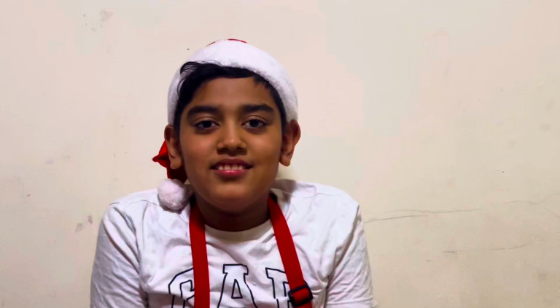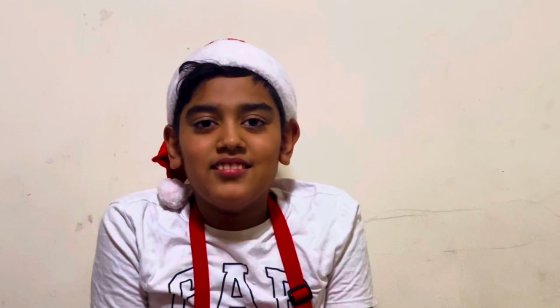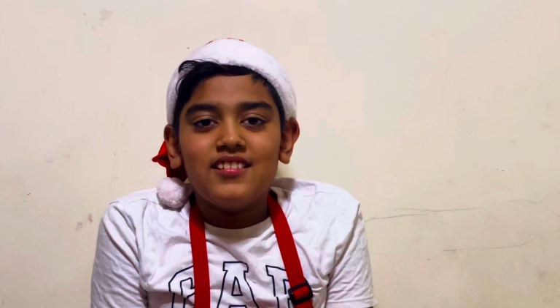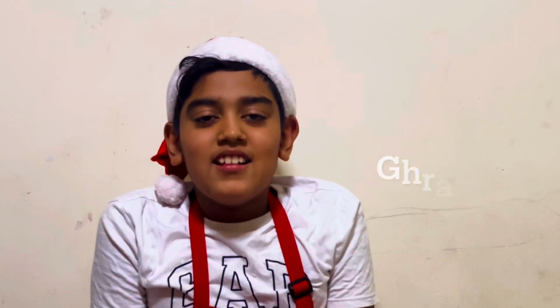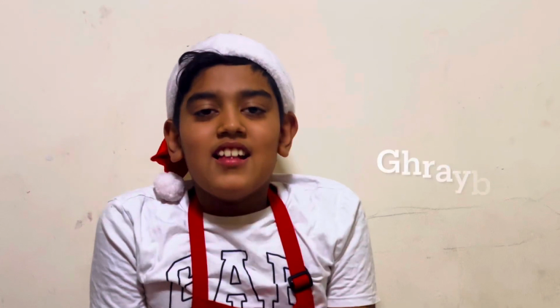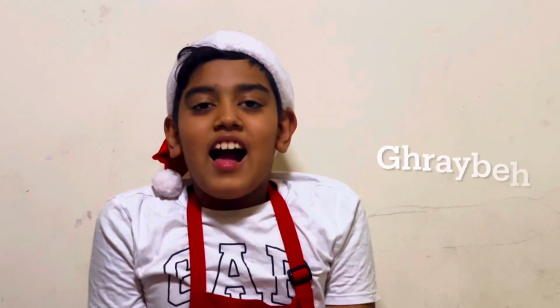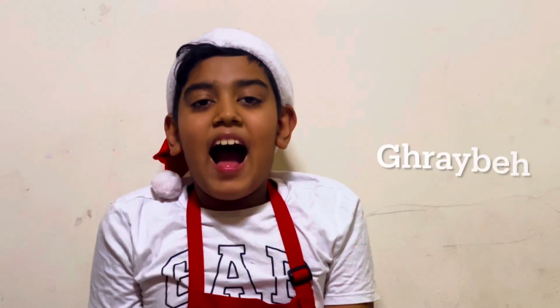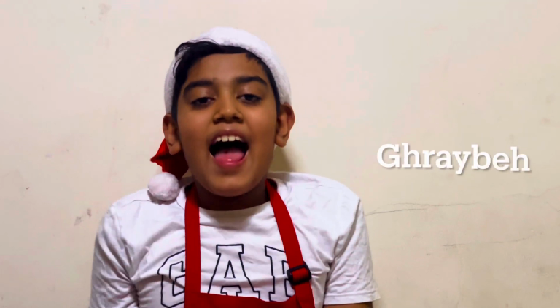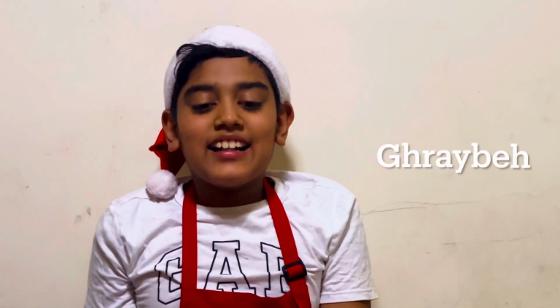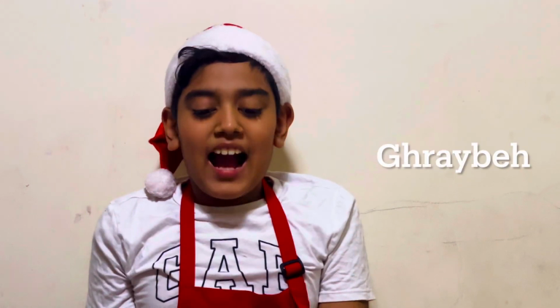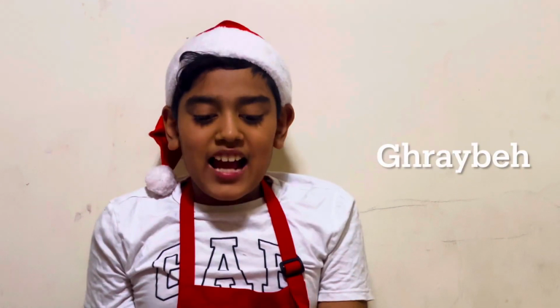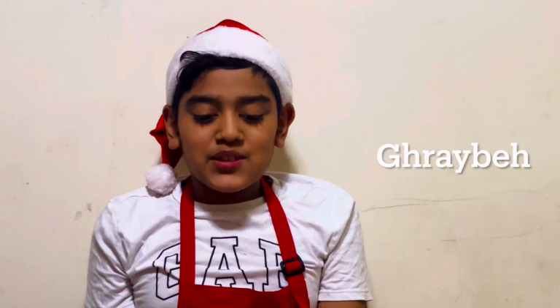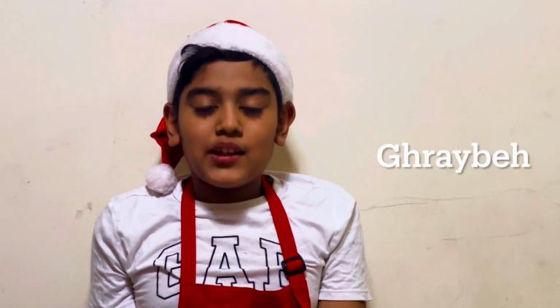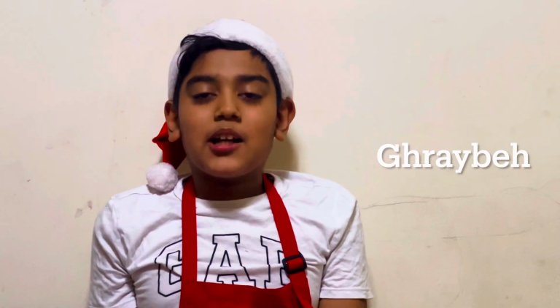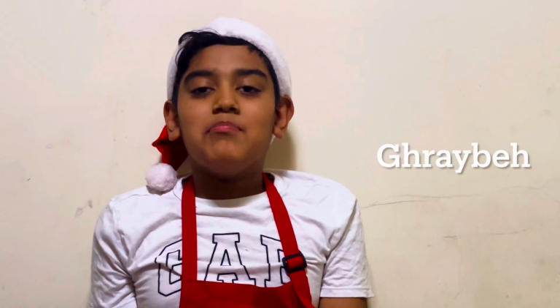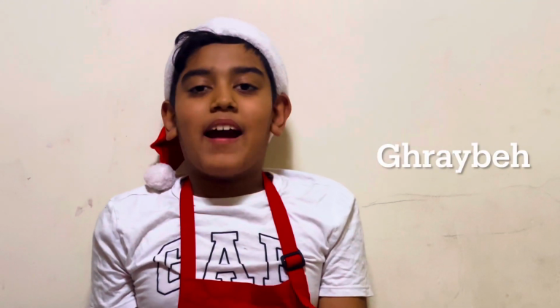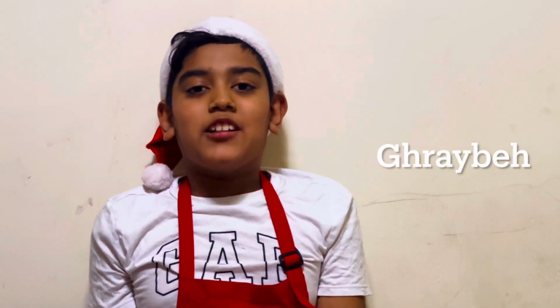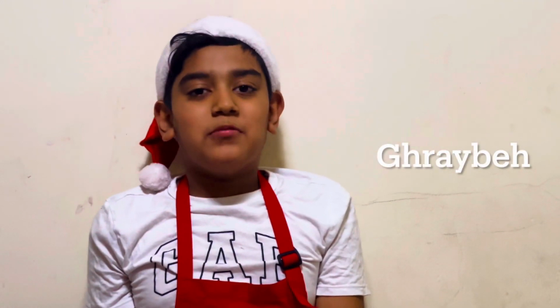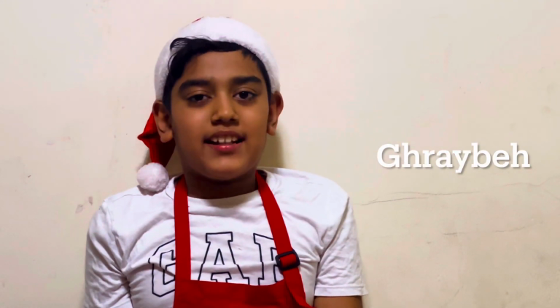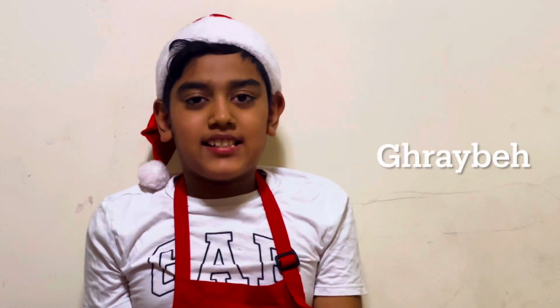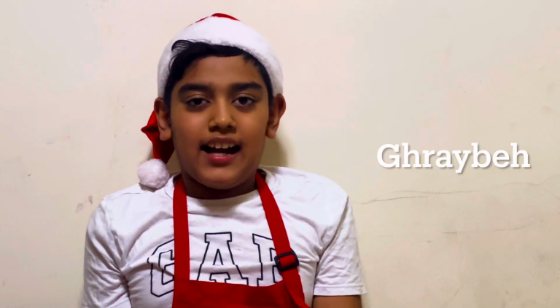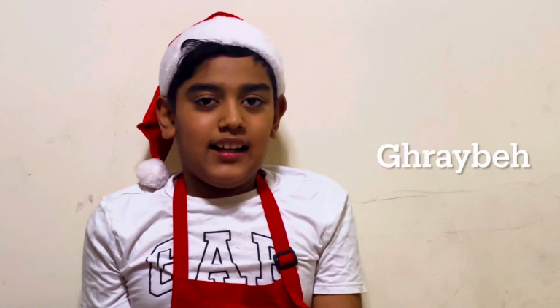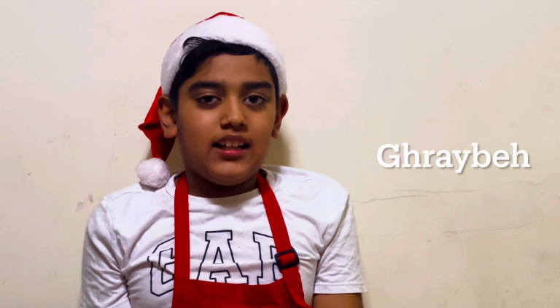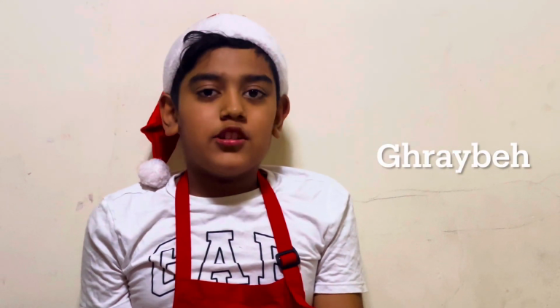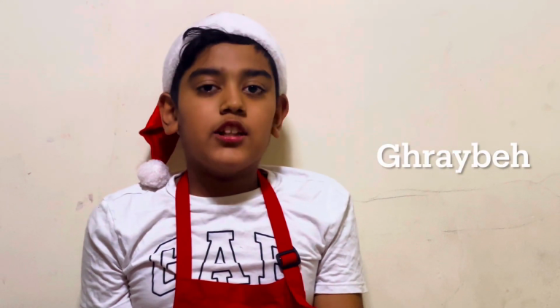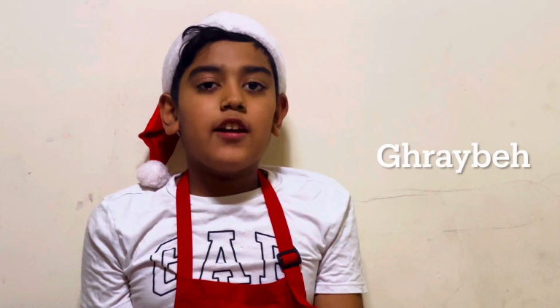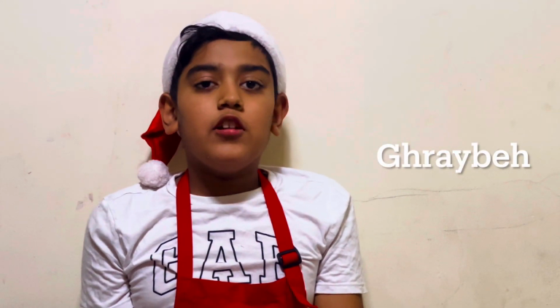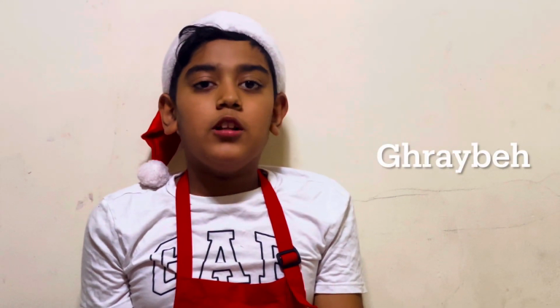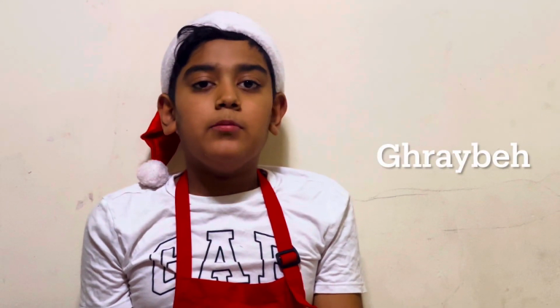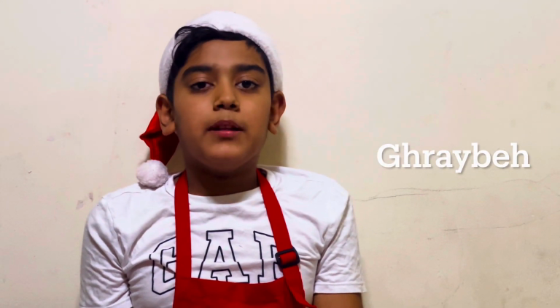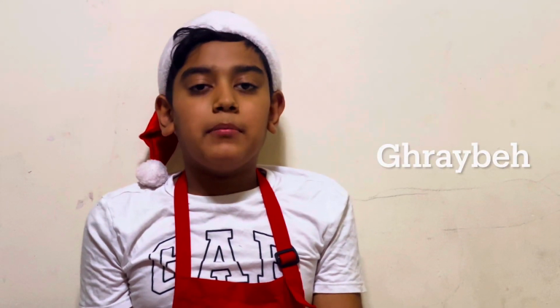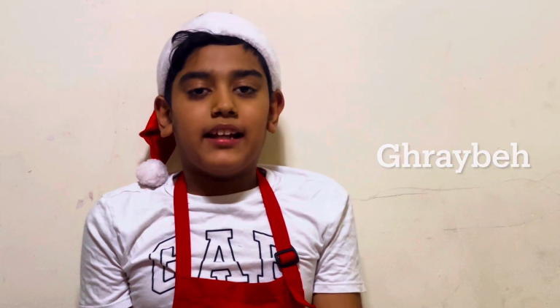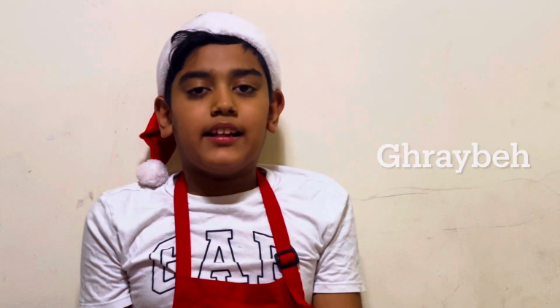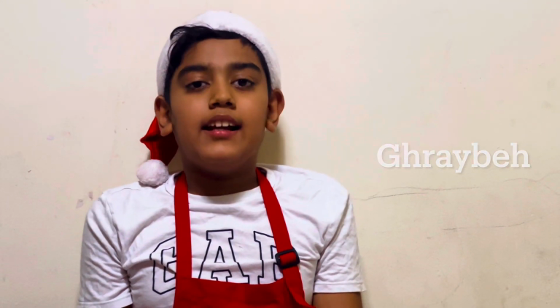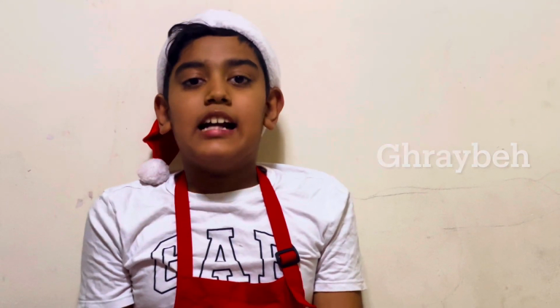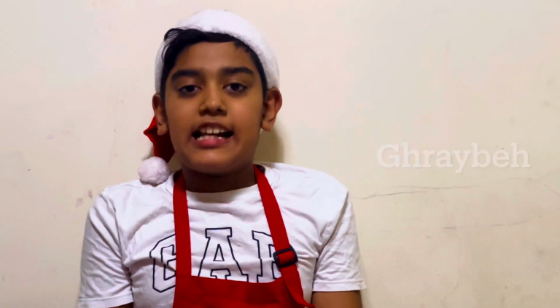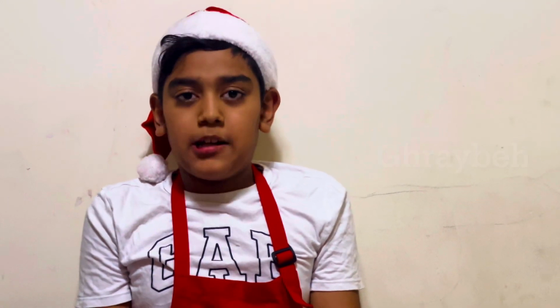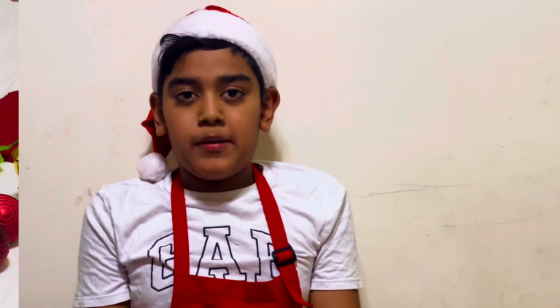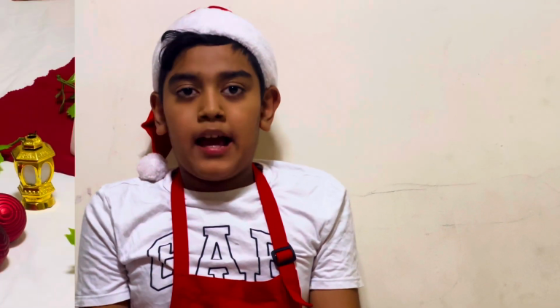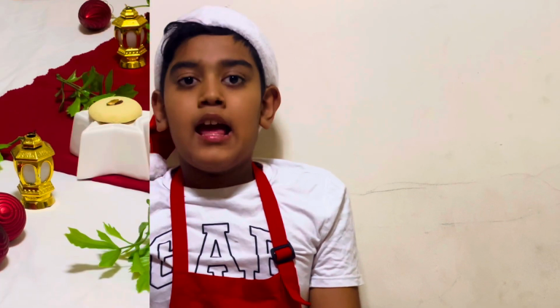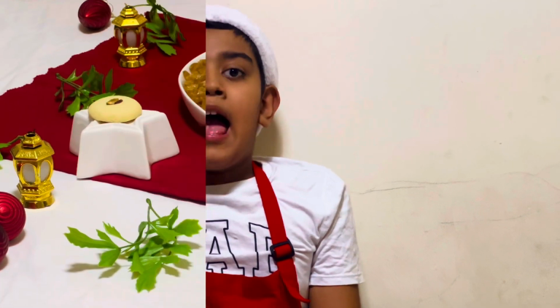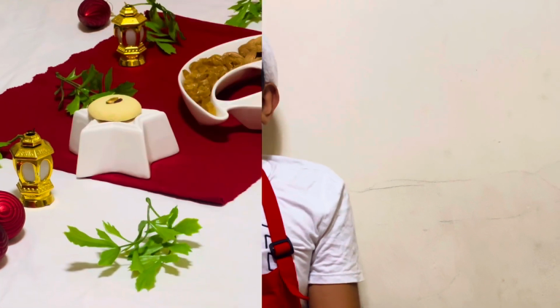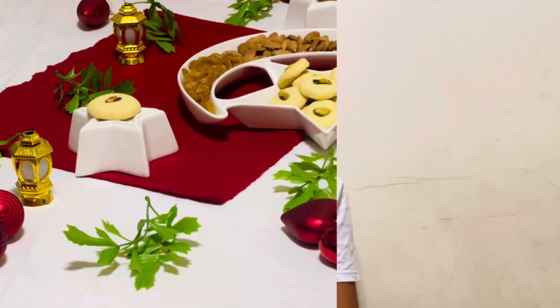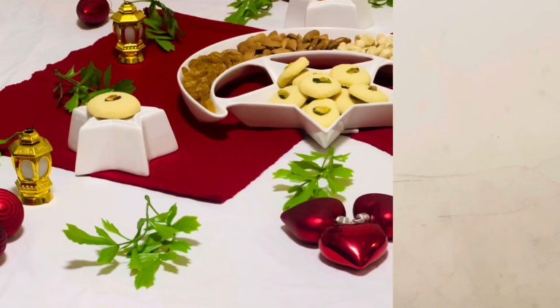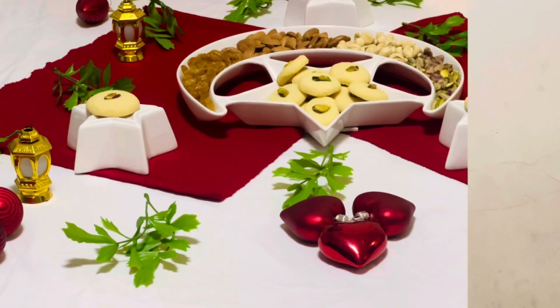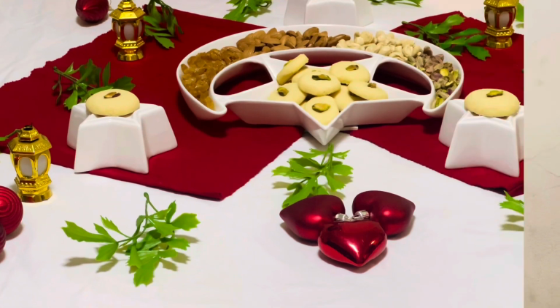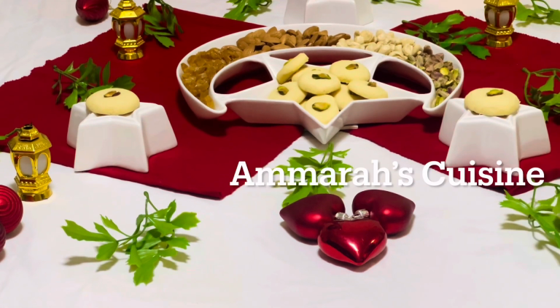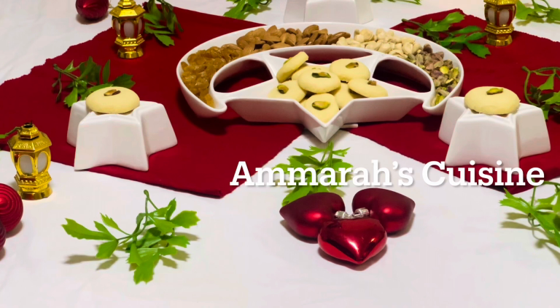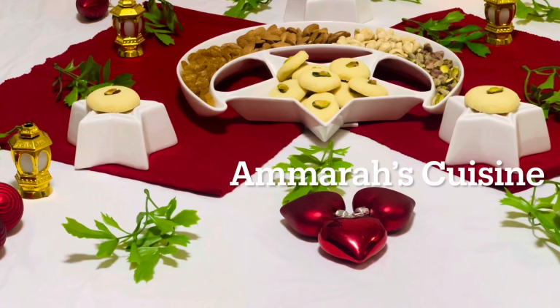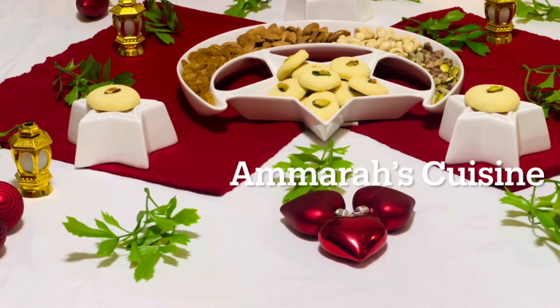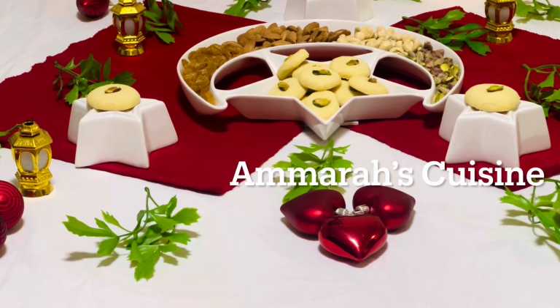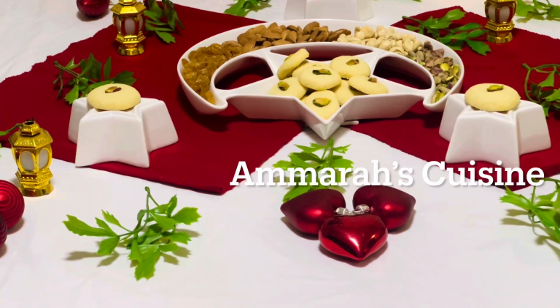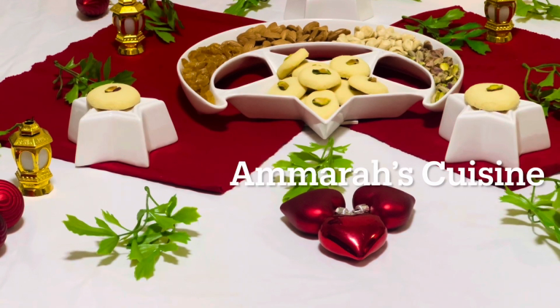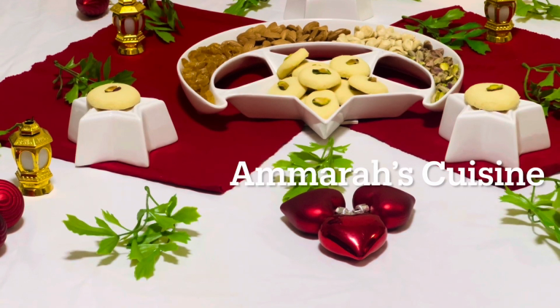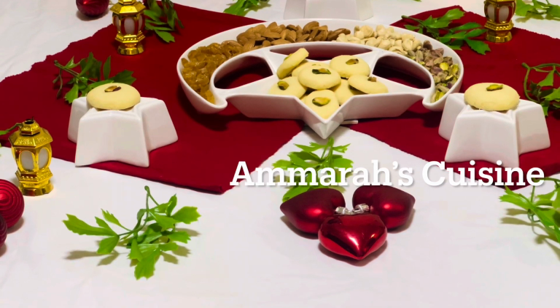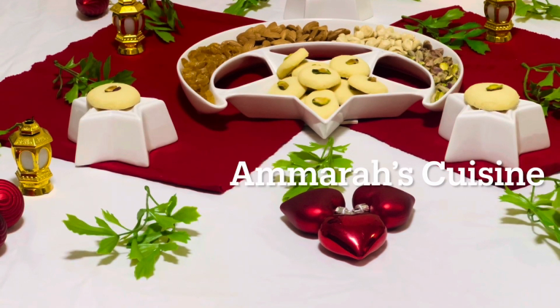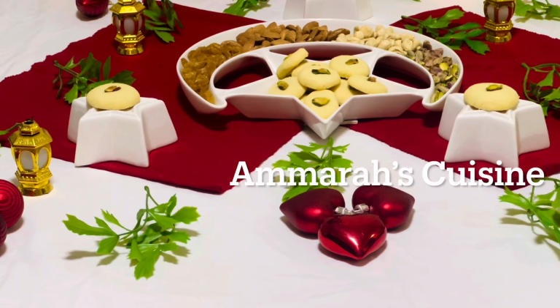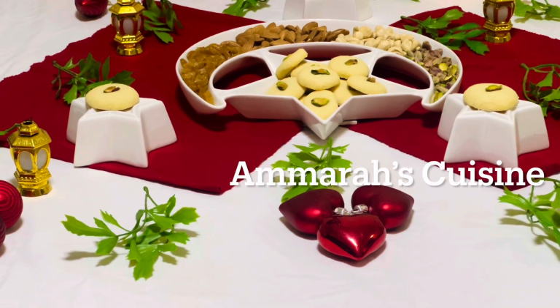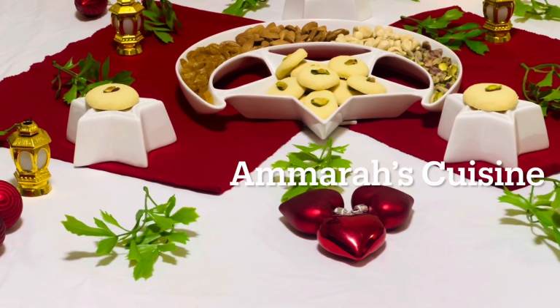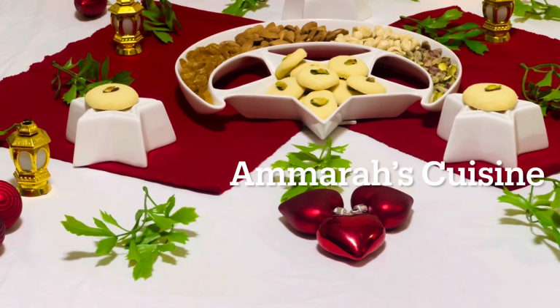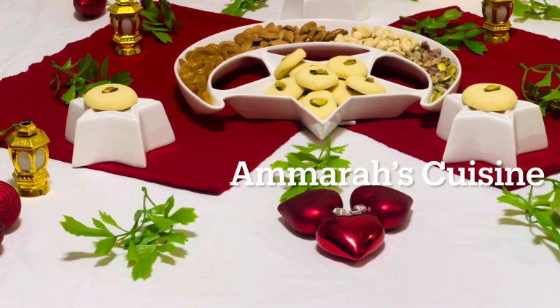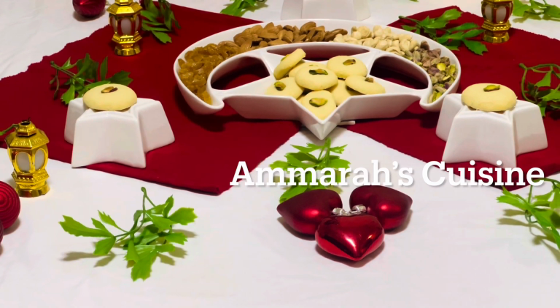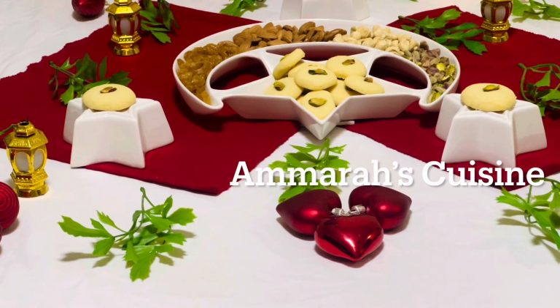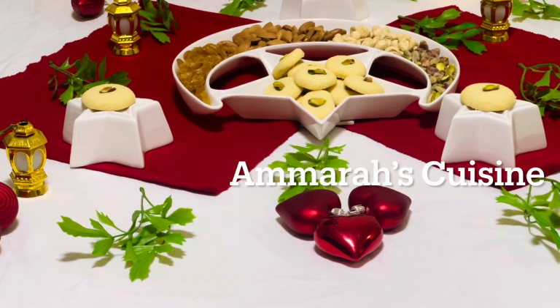Hi guys, welcome back to my channel. Today we will be making Ghraybeh, Egyptian cookies. Let's get started.